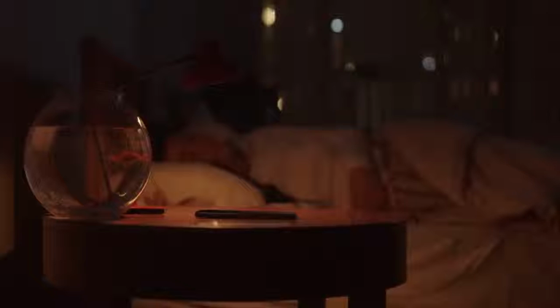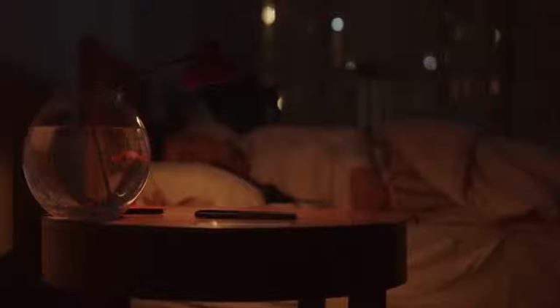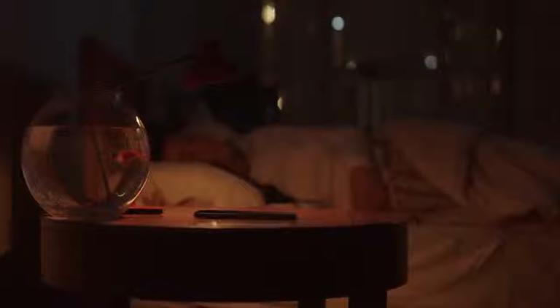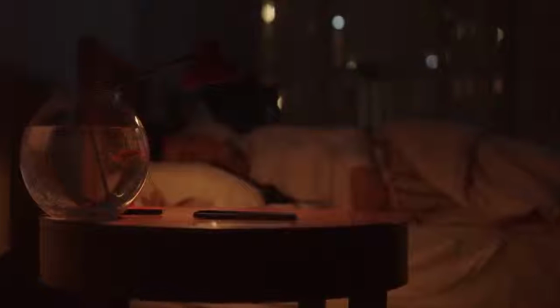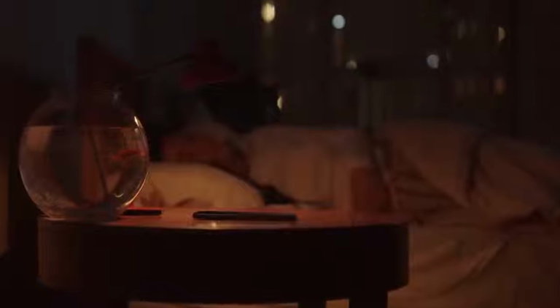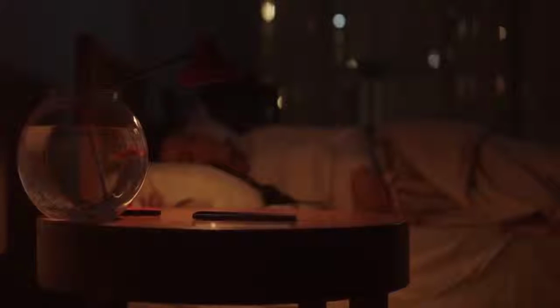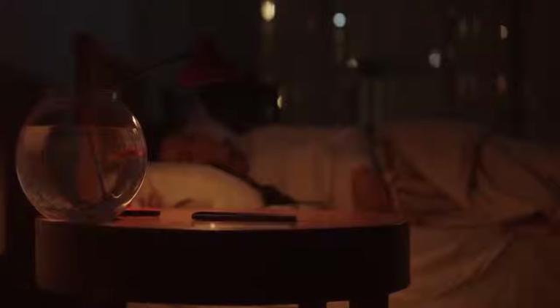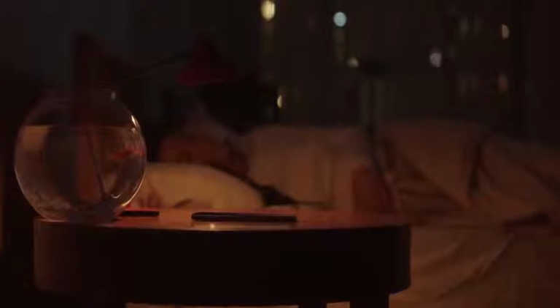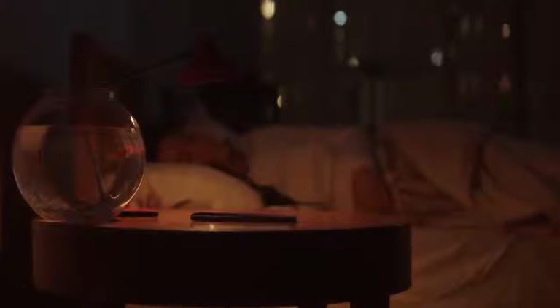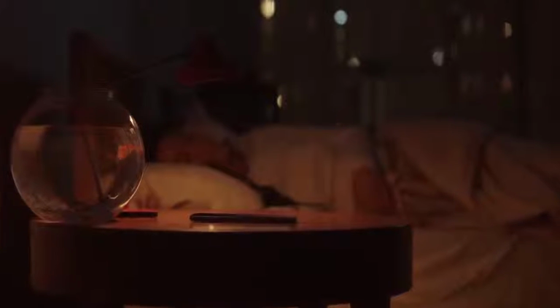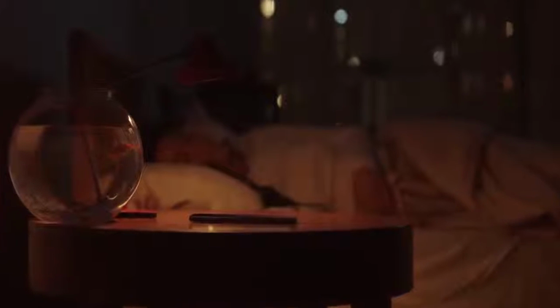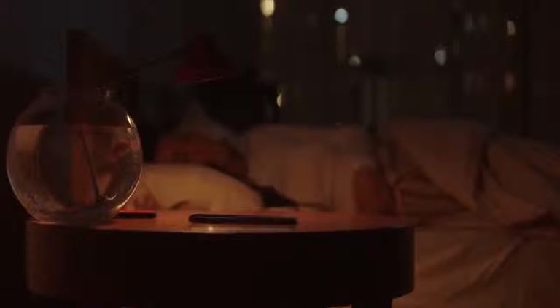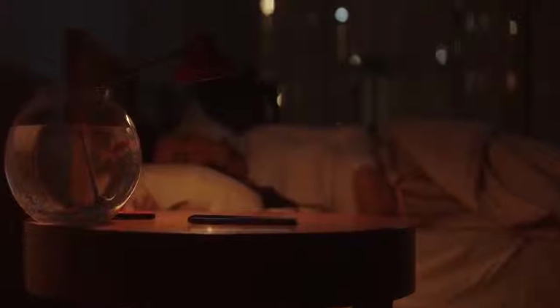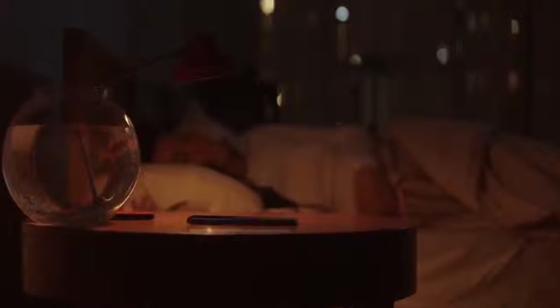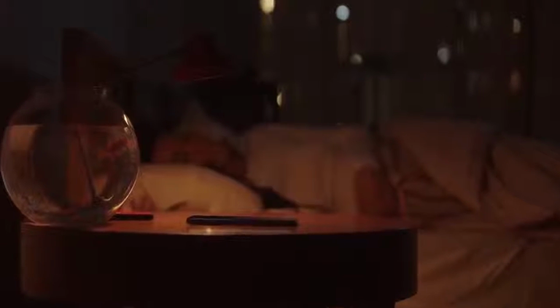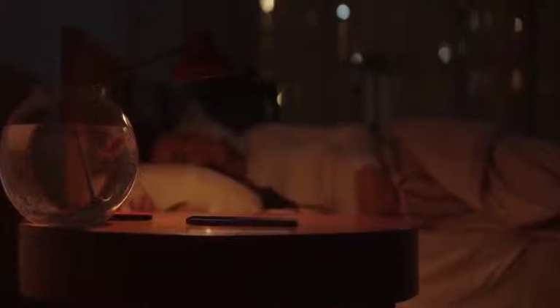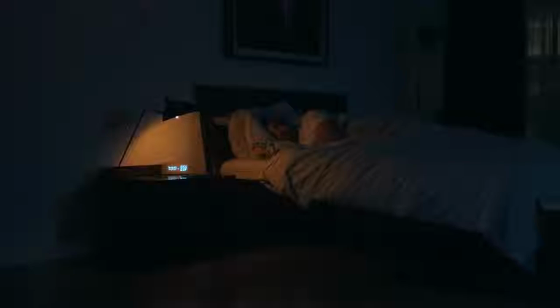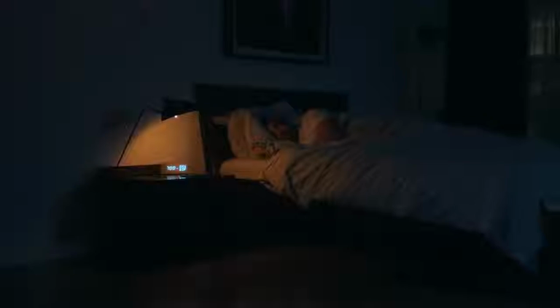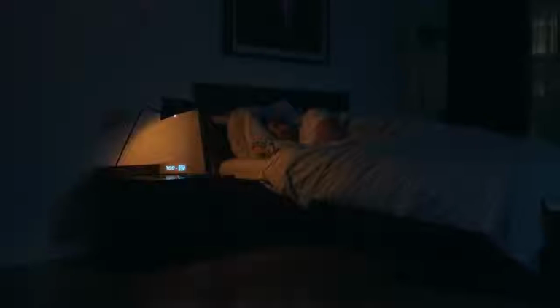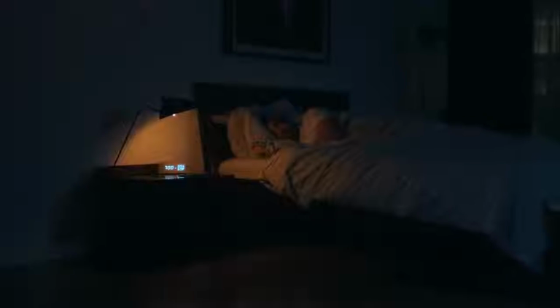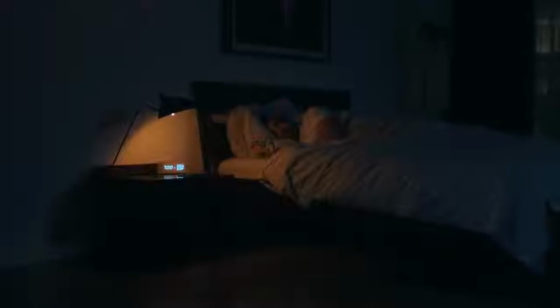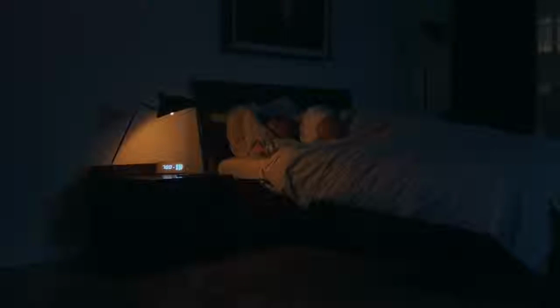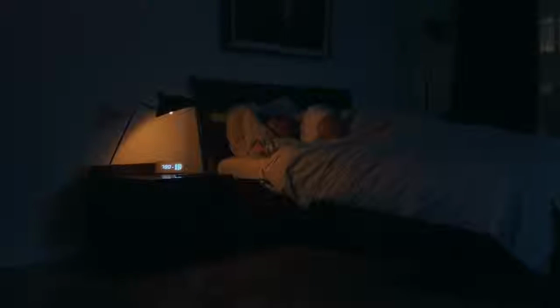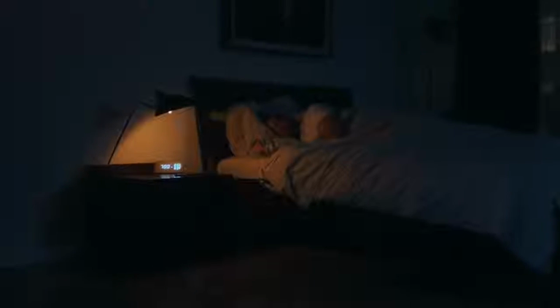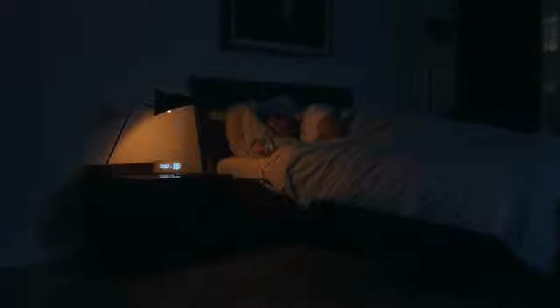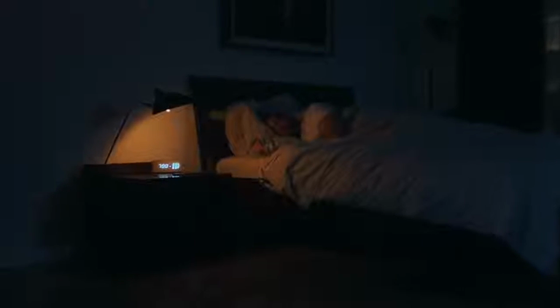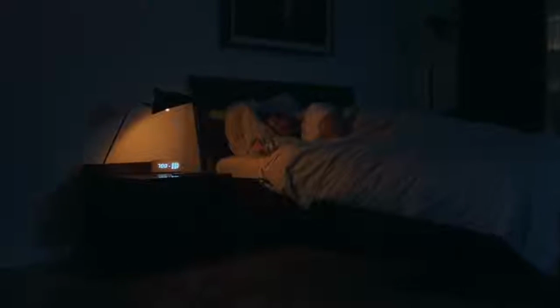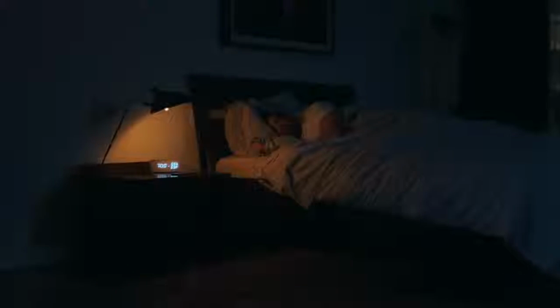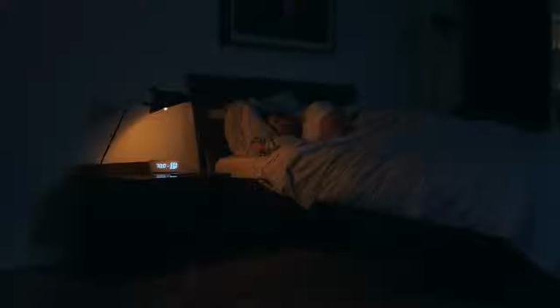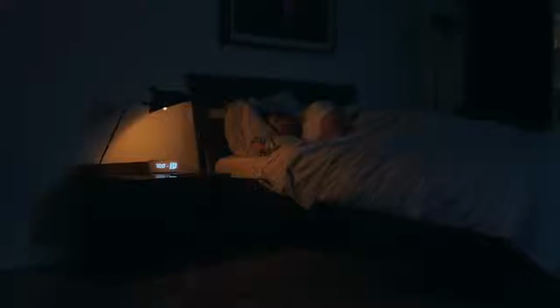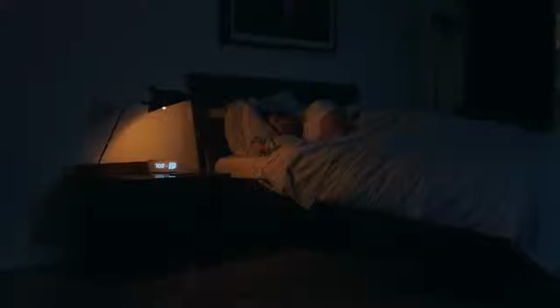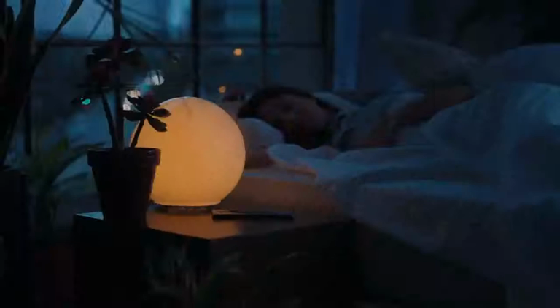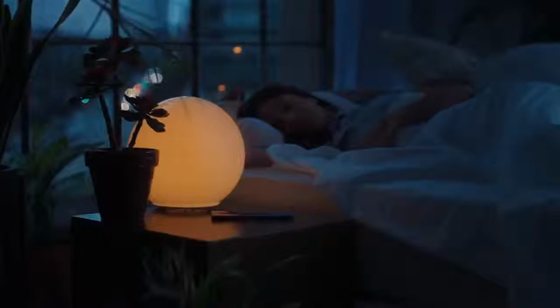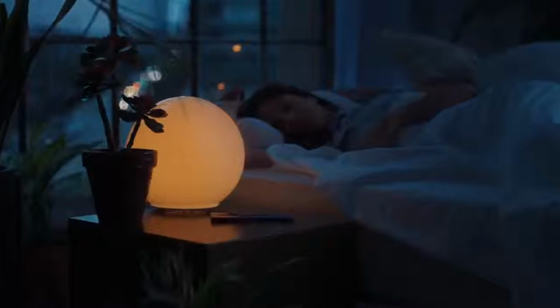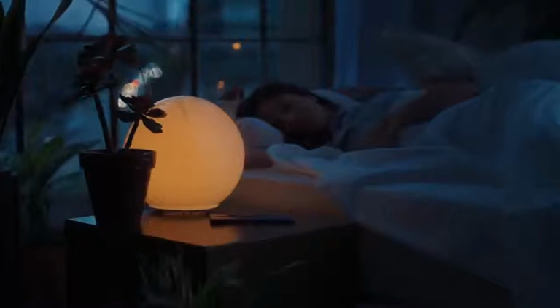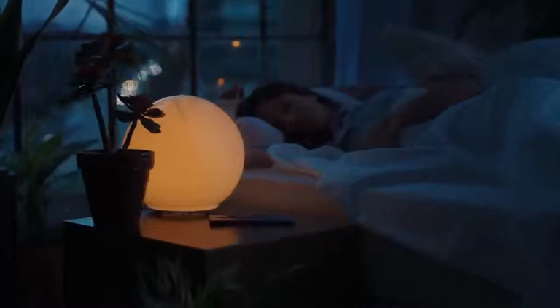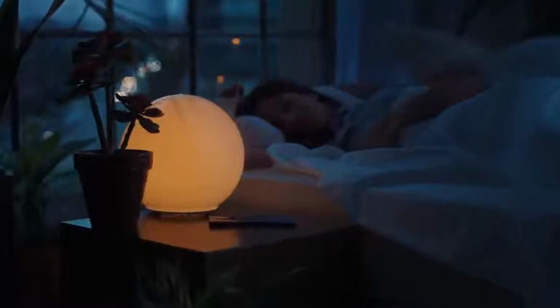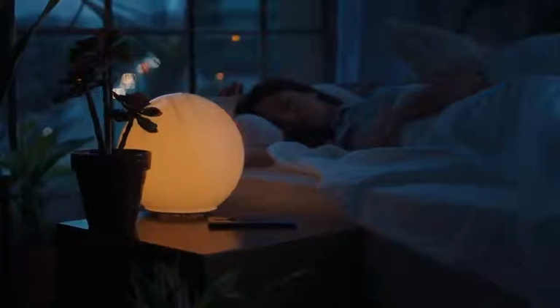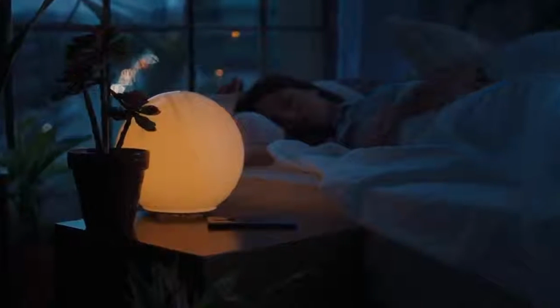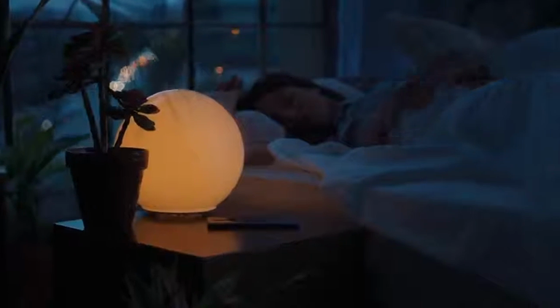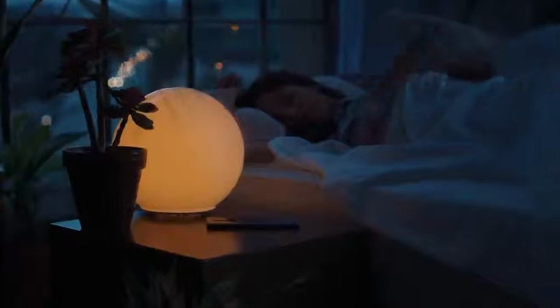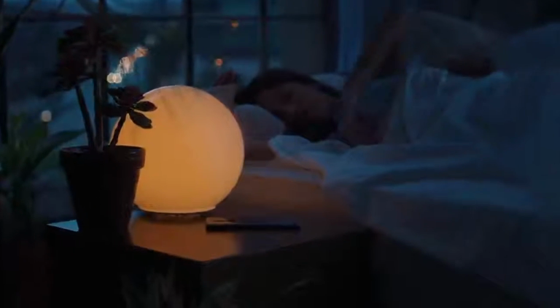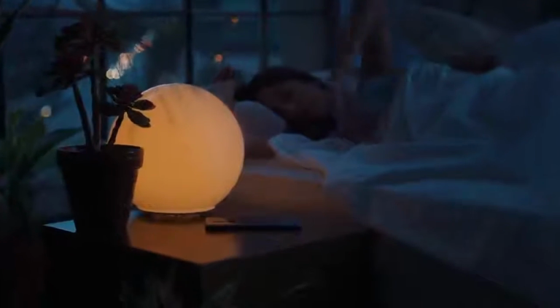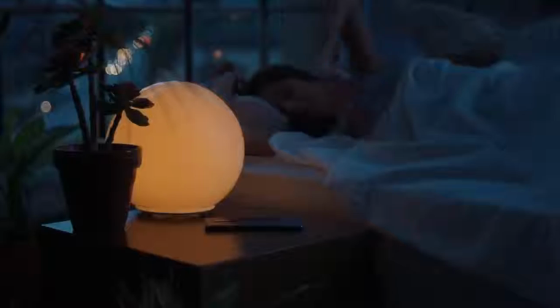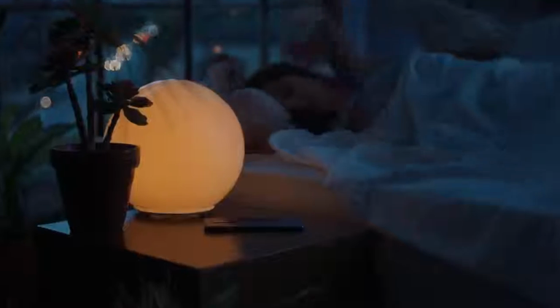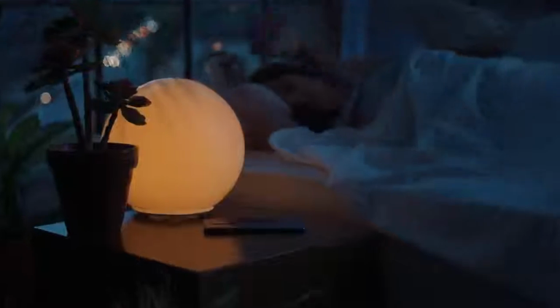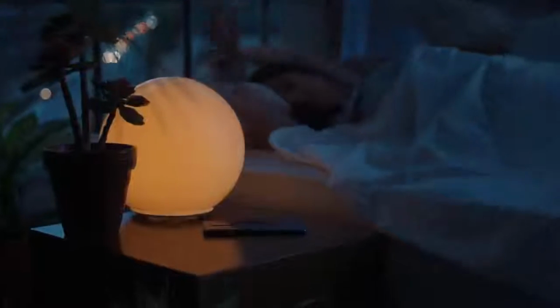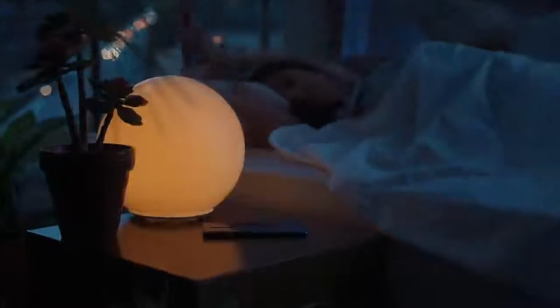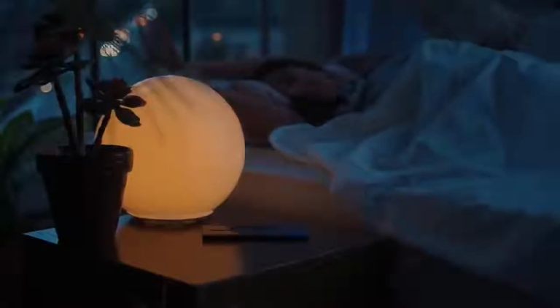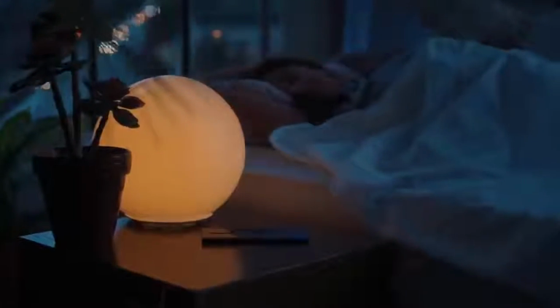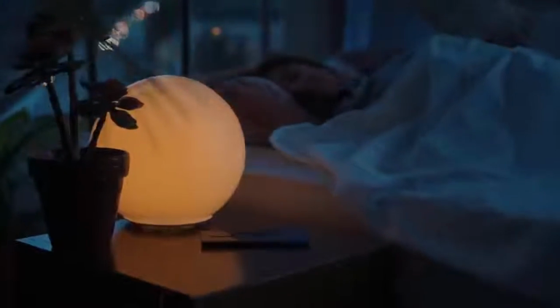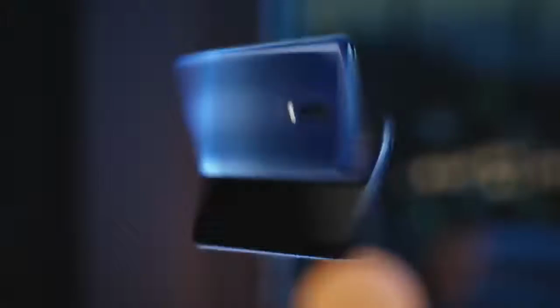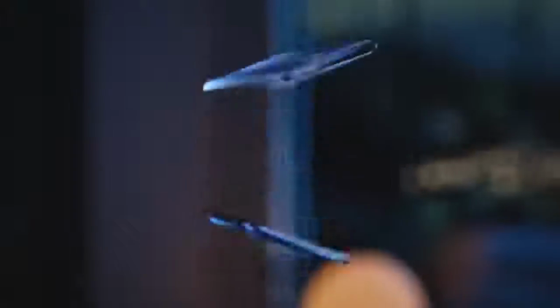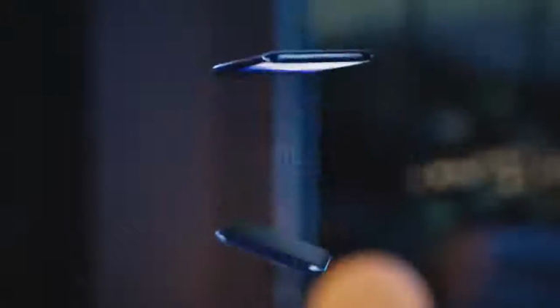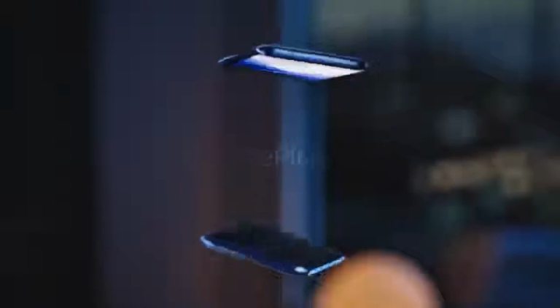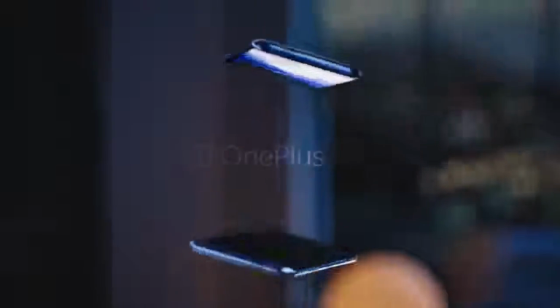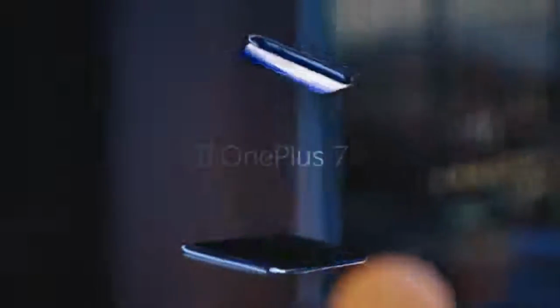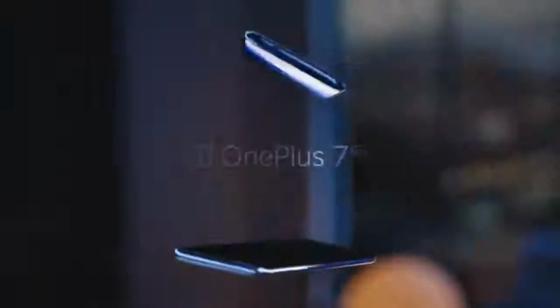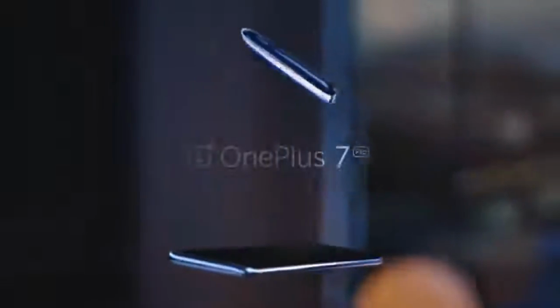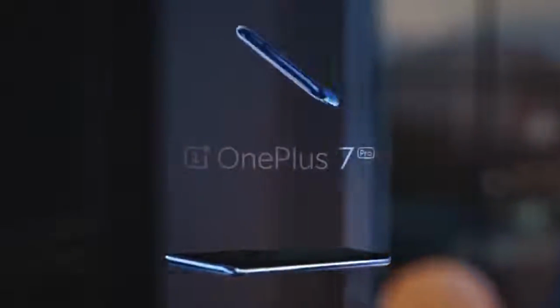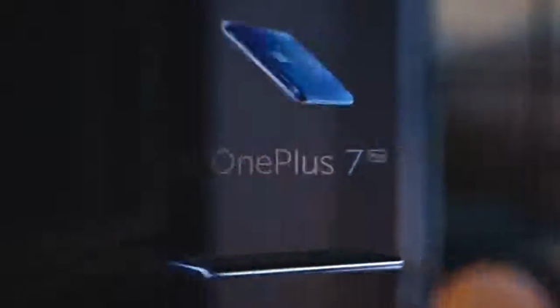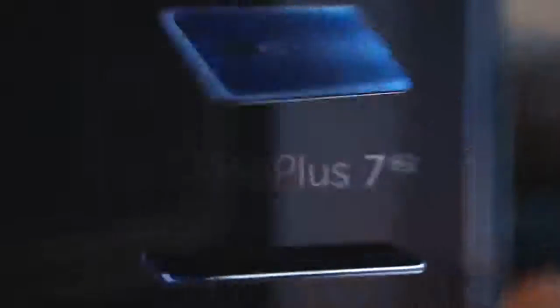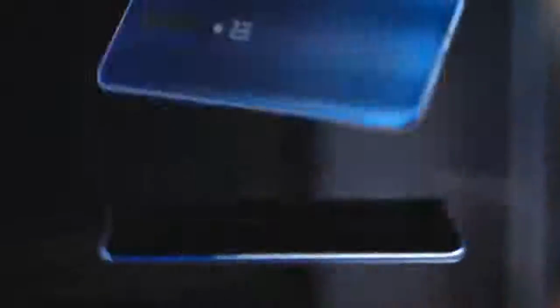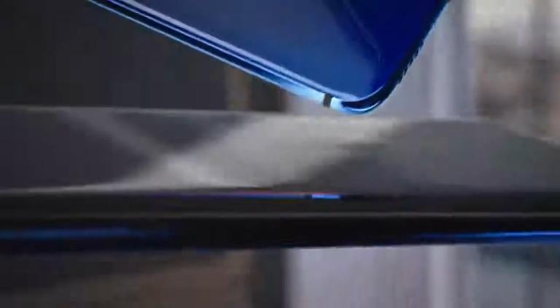What does it take to be truly innovative? It all starts before you wake. Introducing the OnePlus 7 Pro.